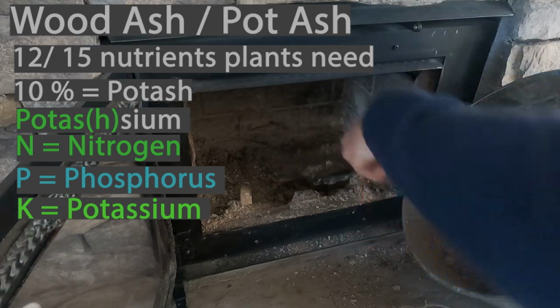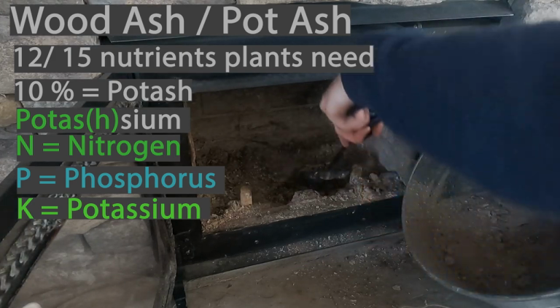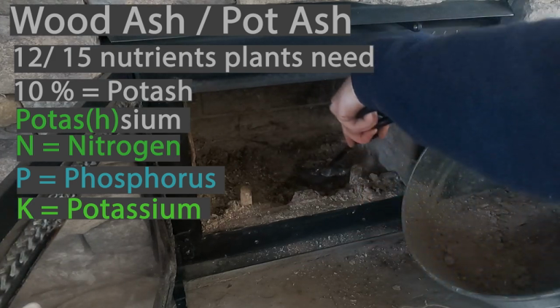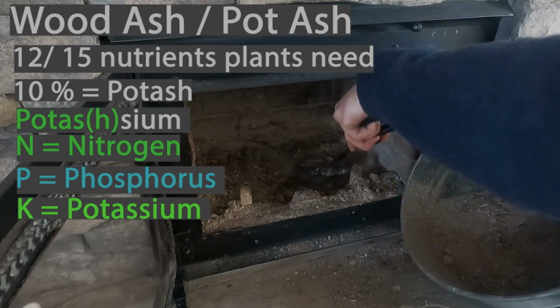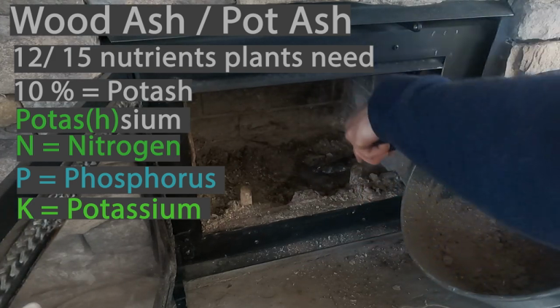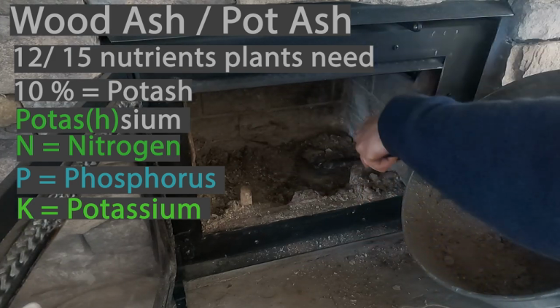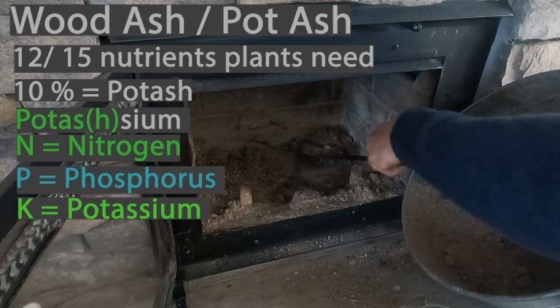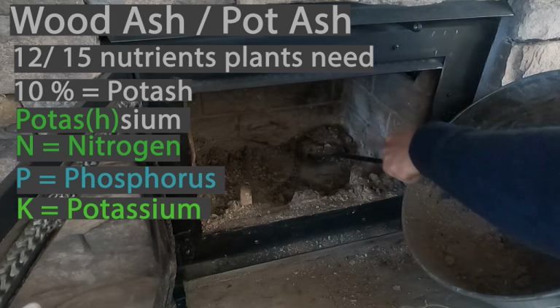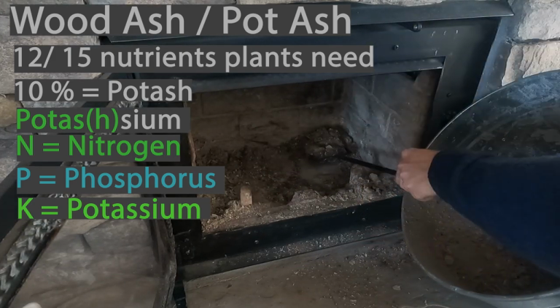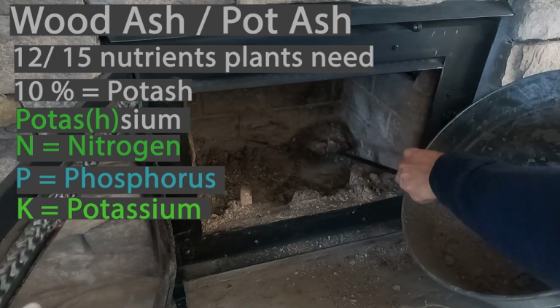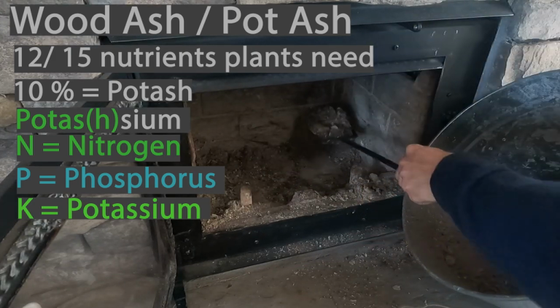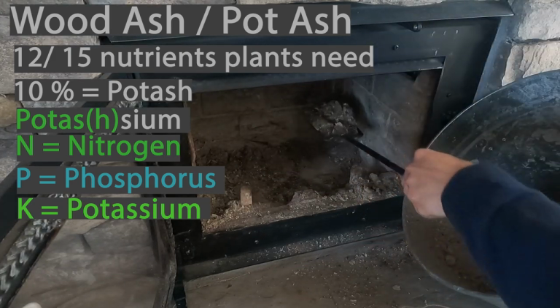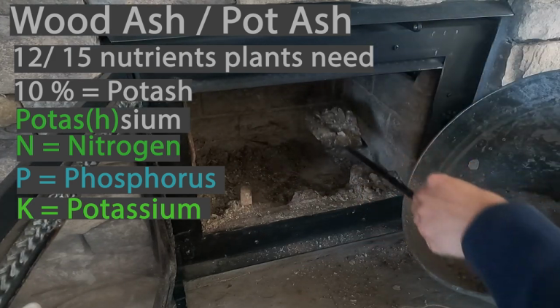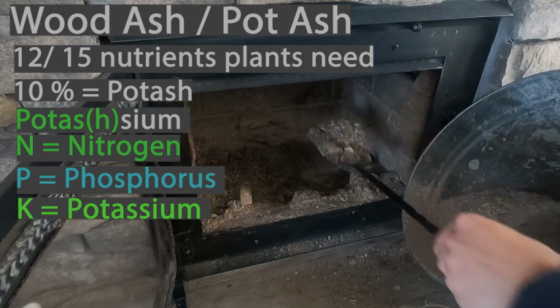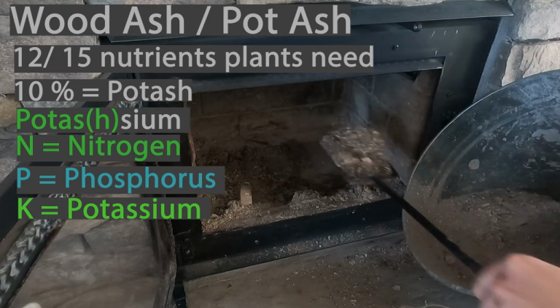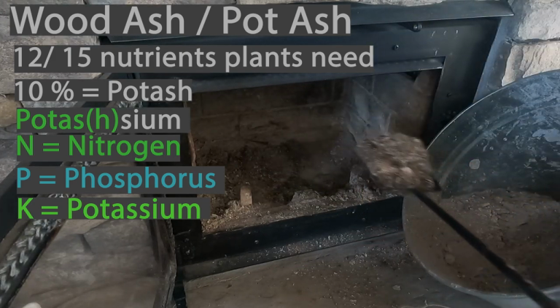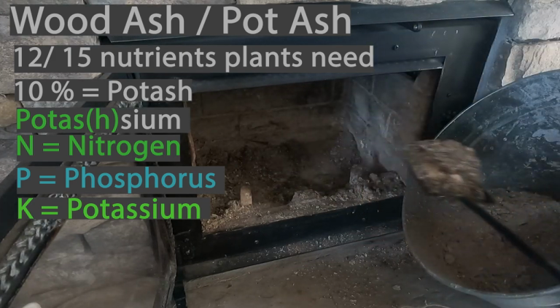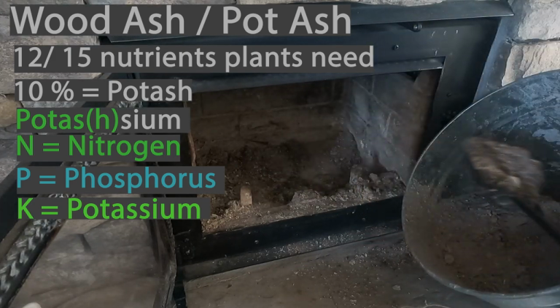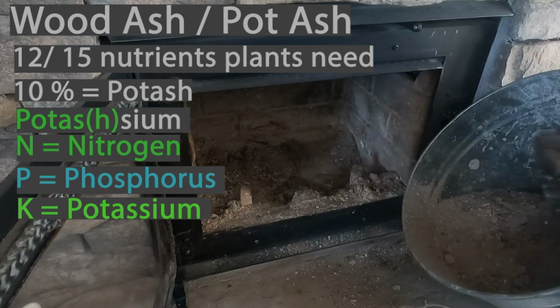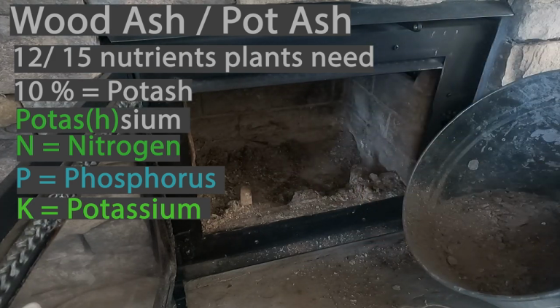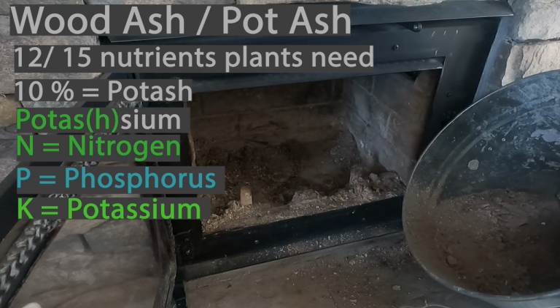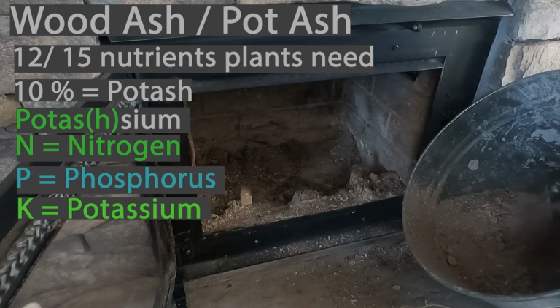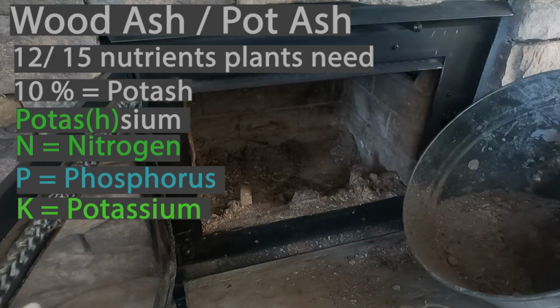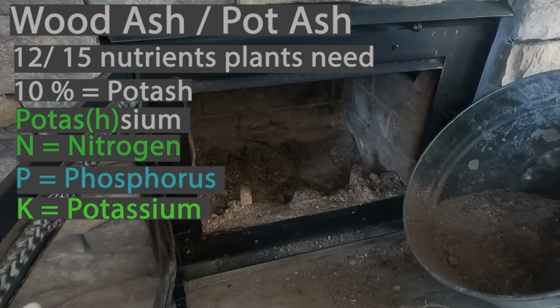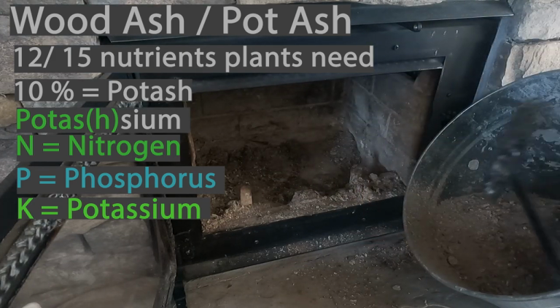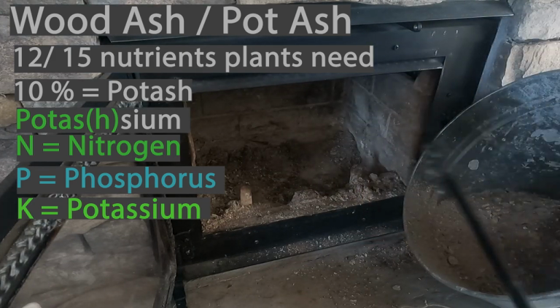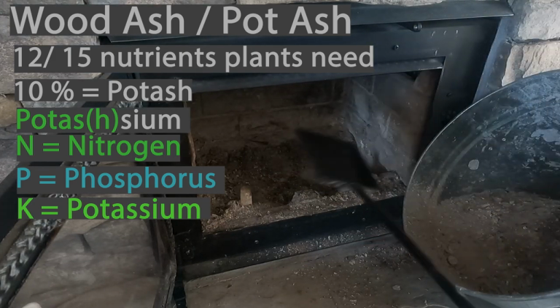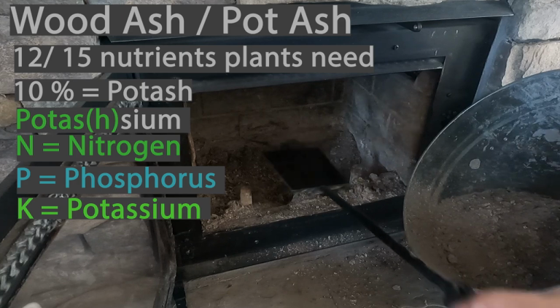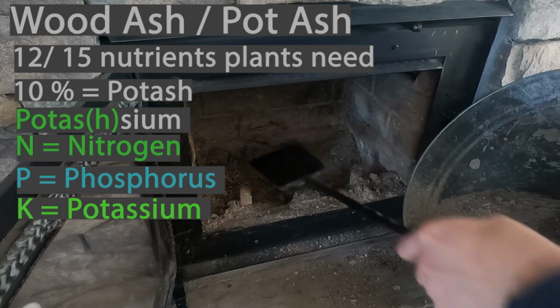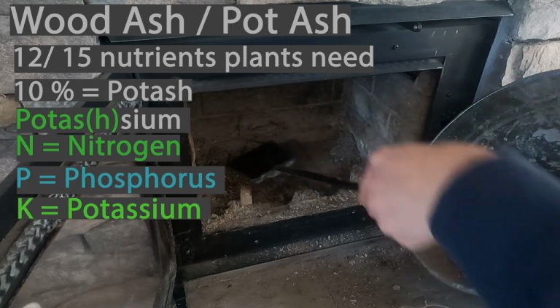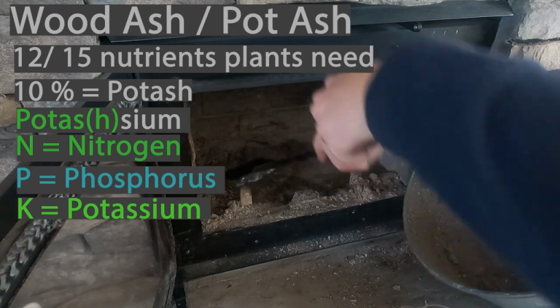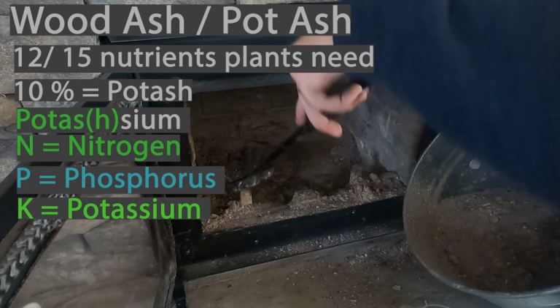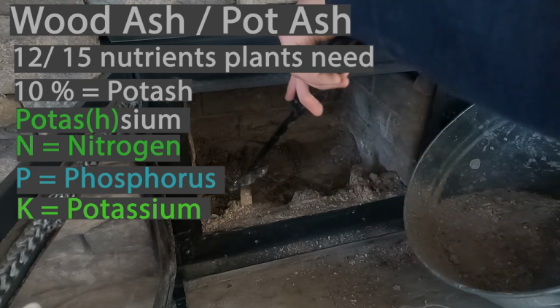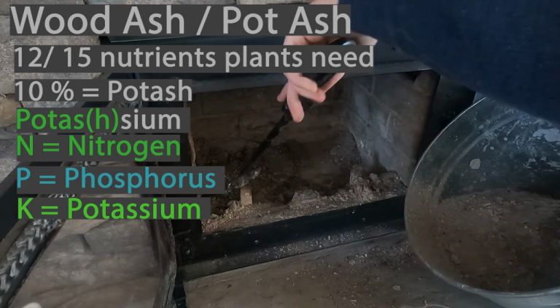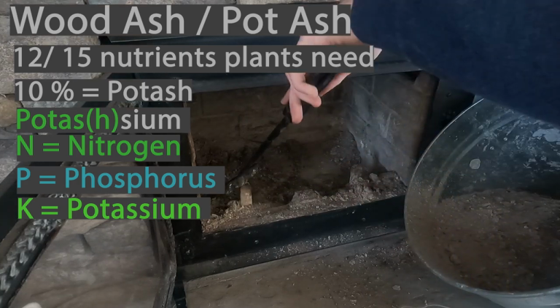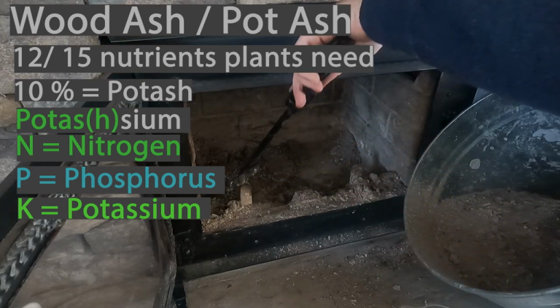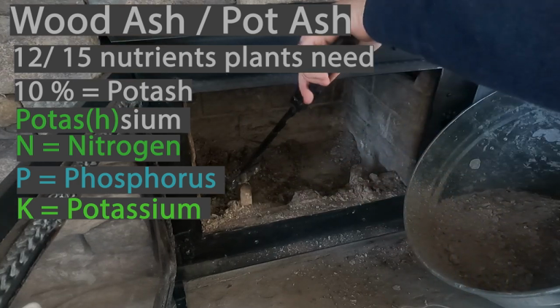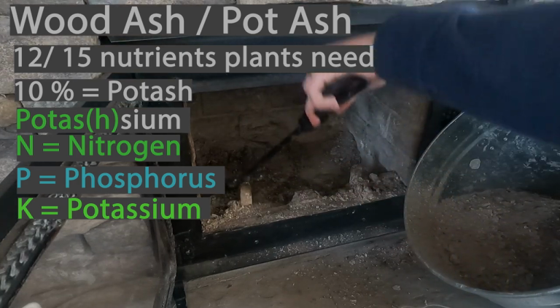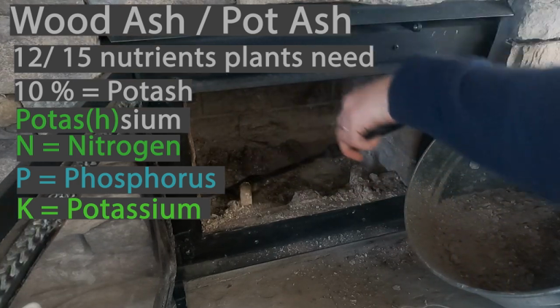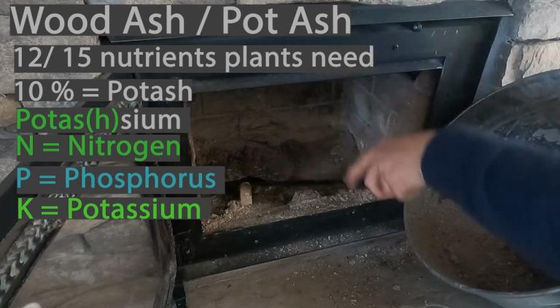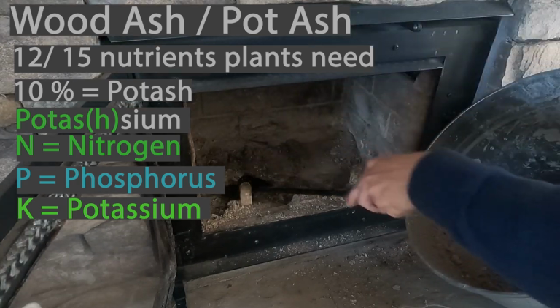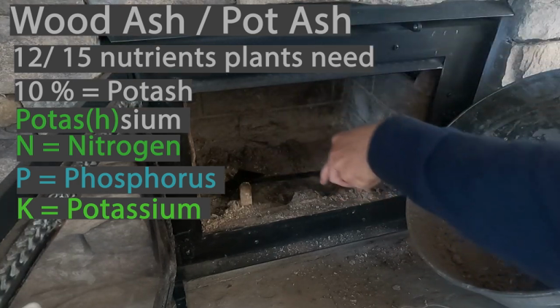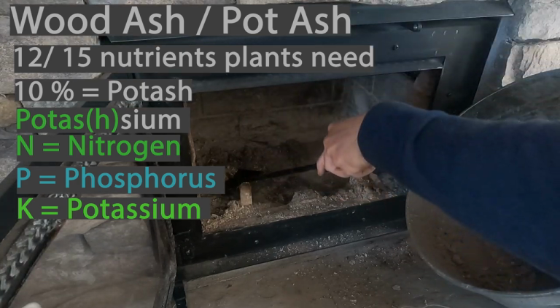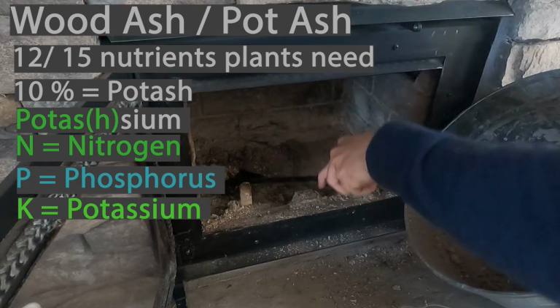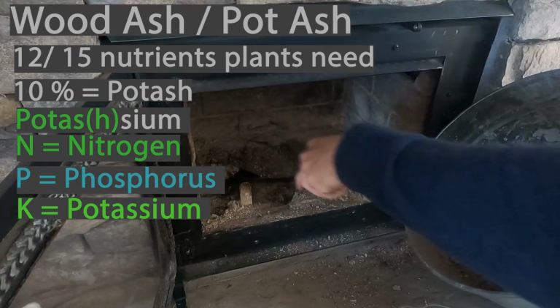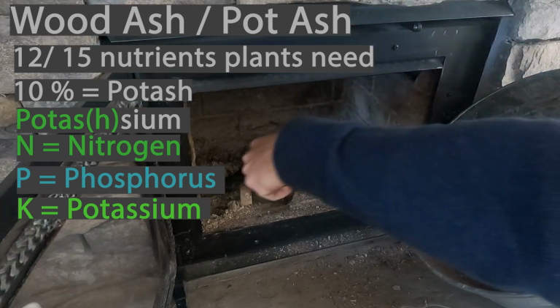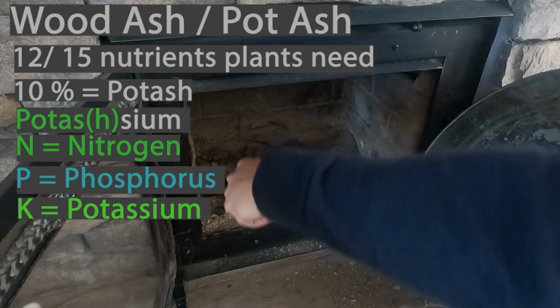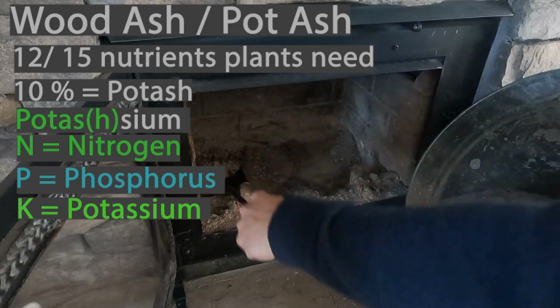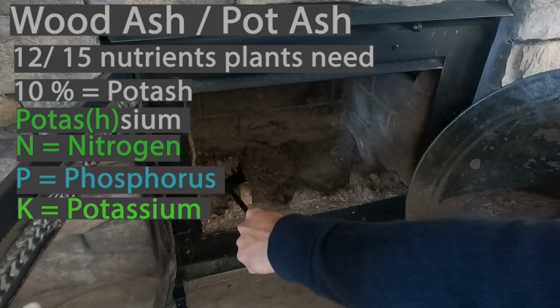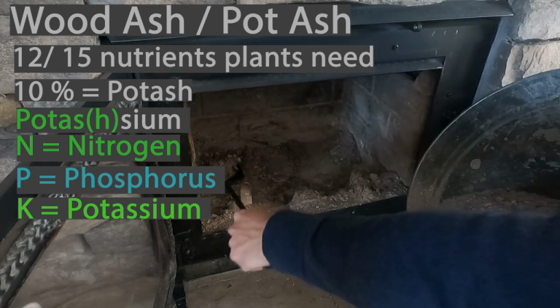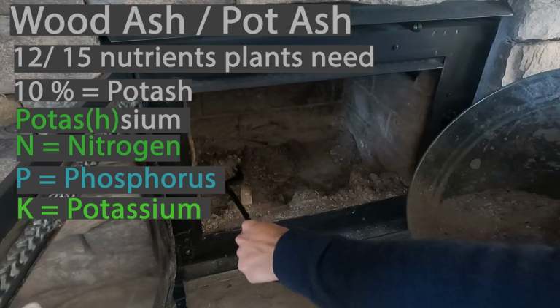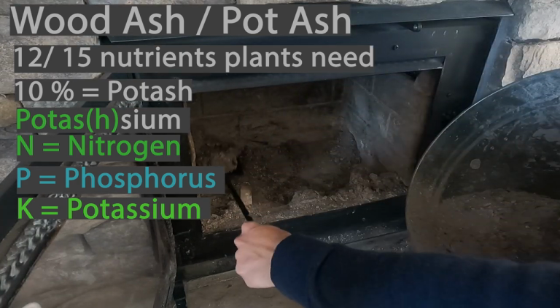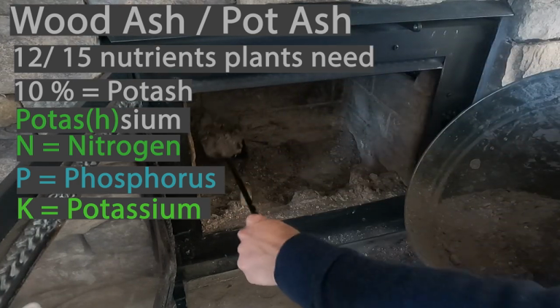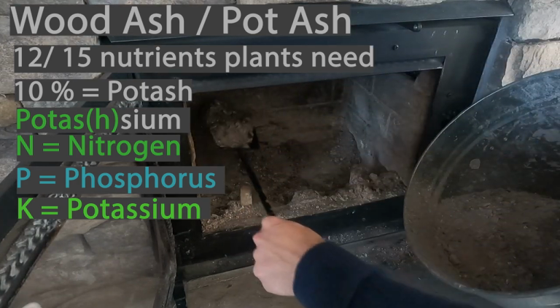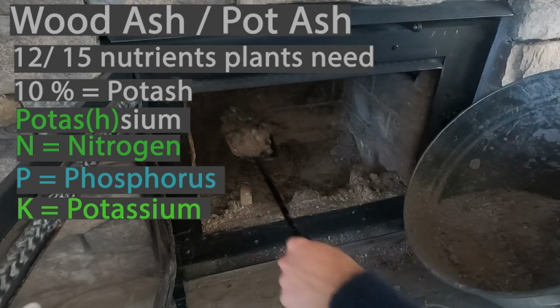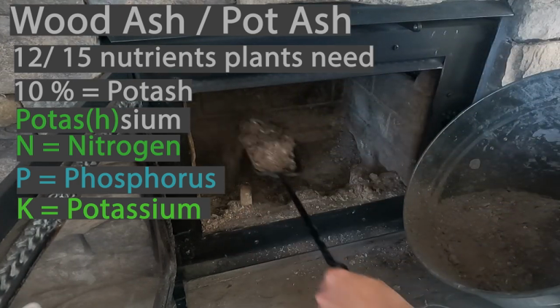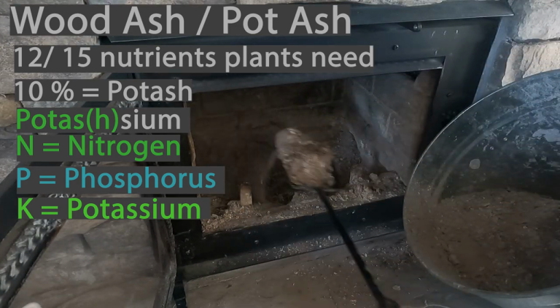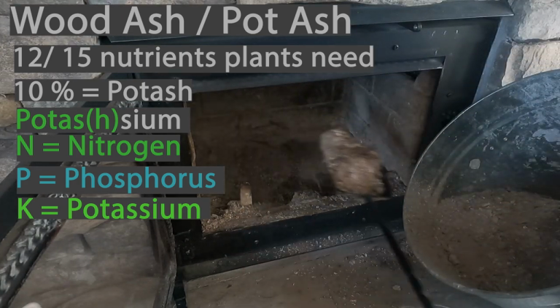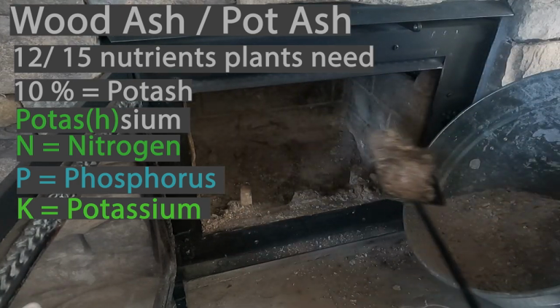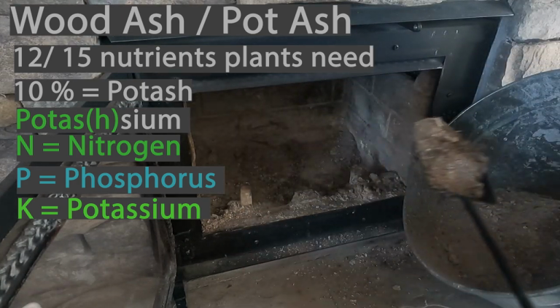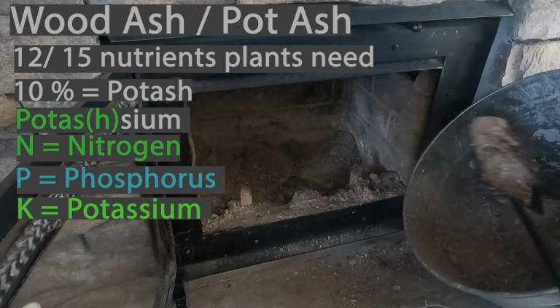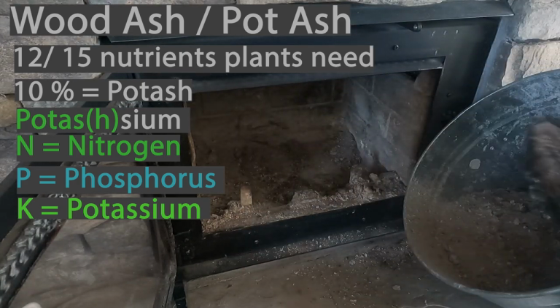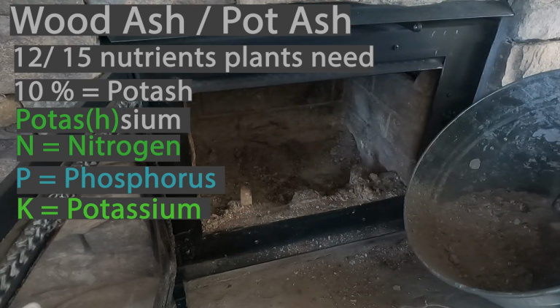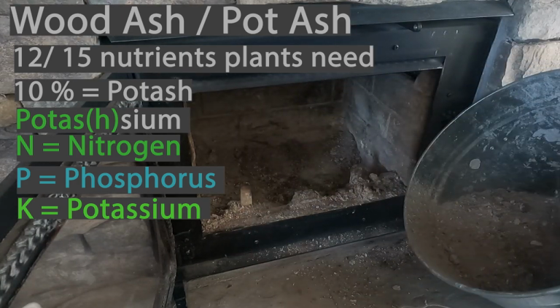It also has a bunch of trace micronutrients and different types of metals such as iron, manganese, boron, copper, and zinc.